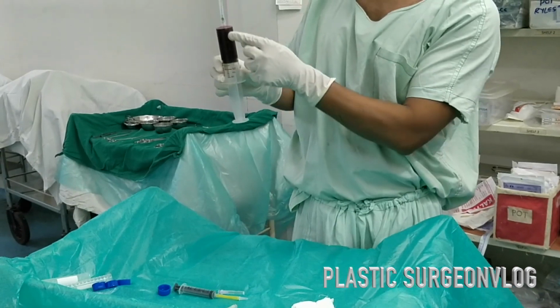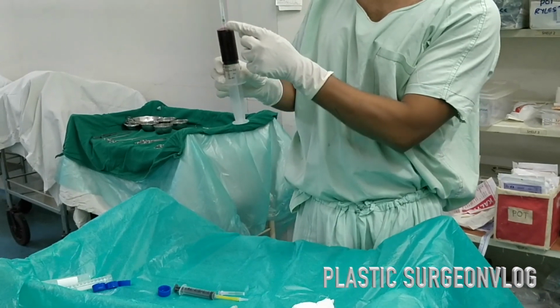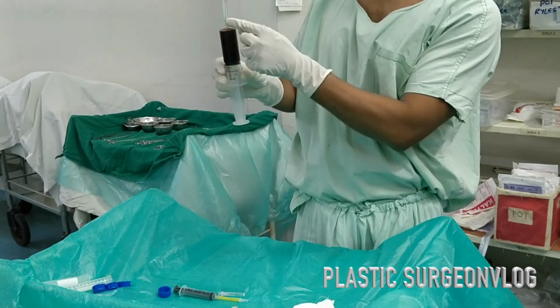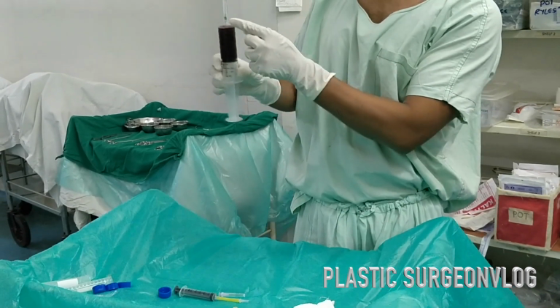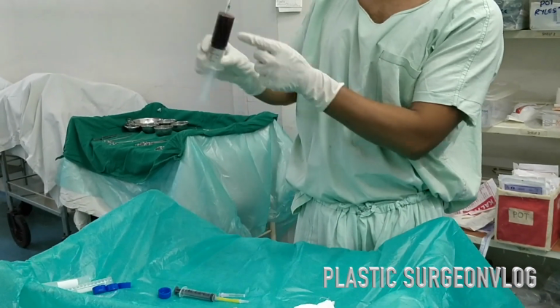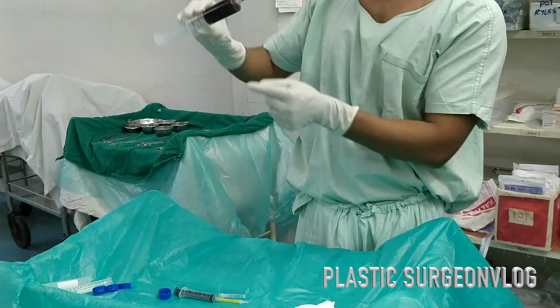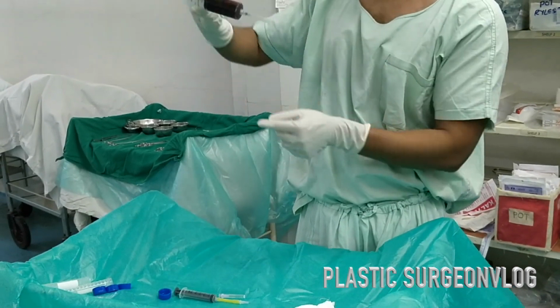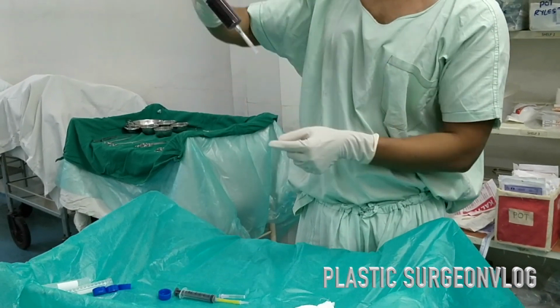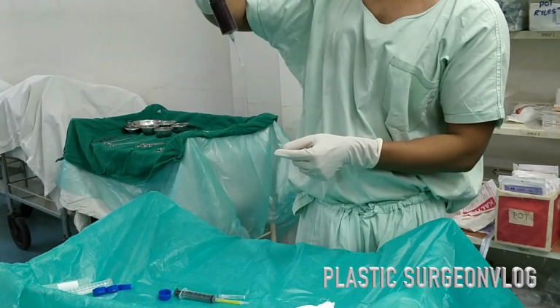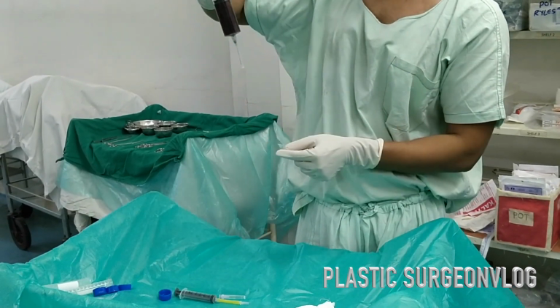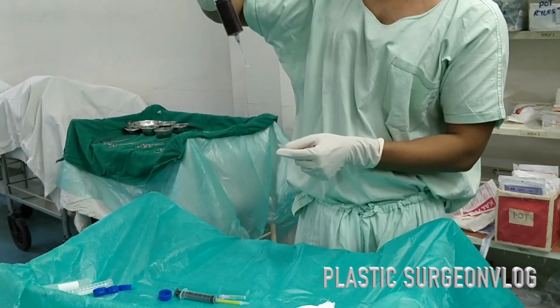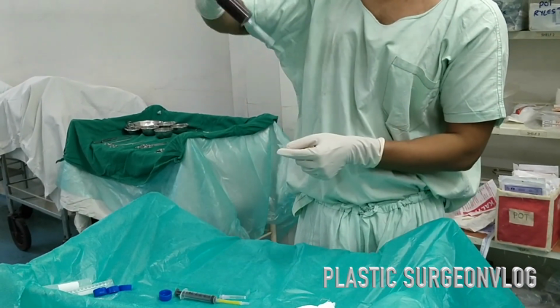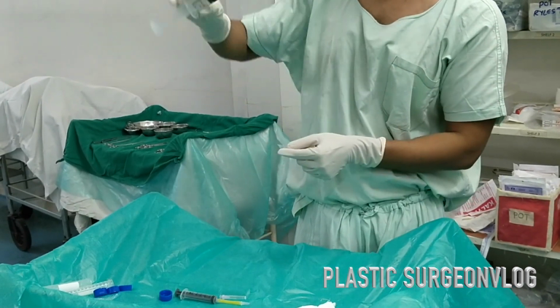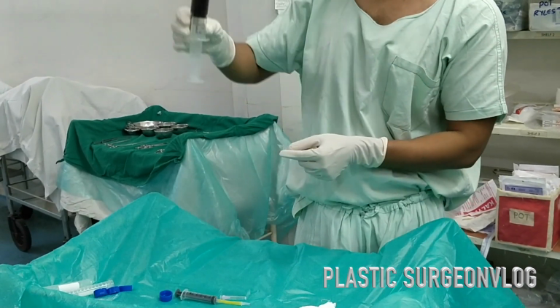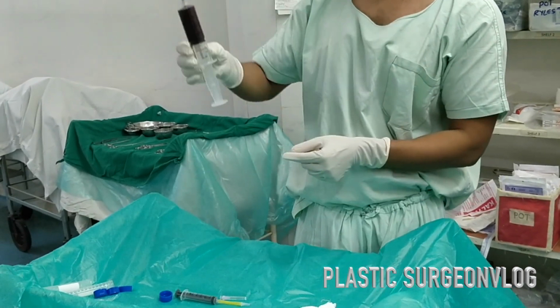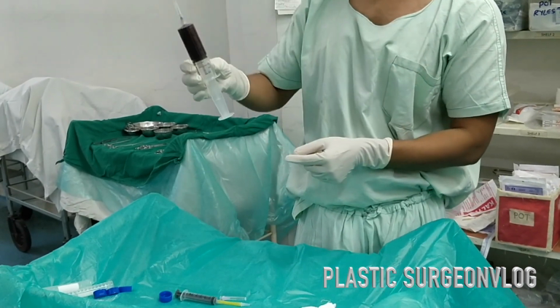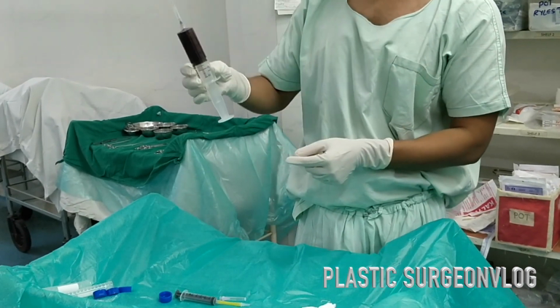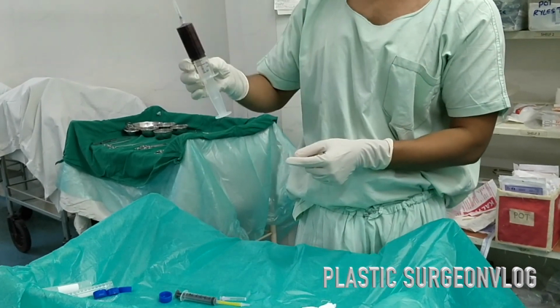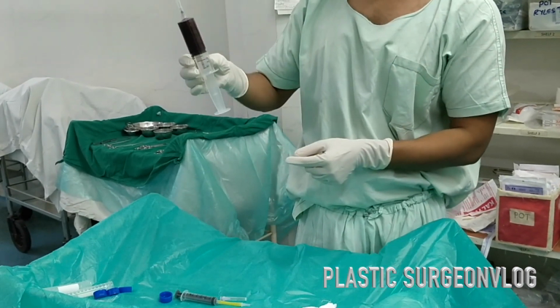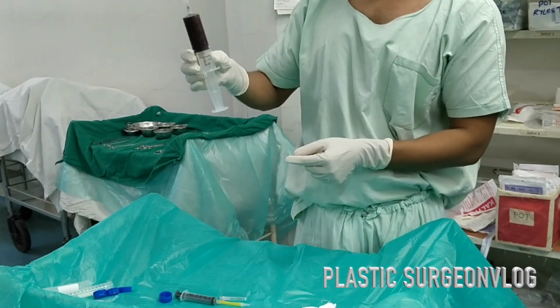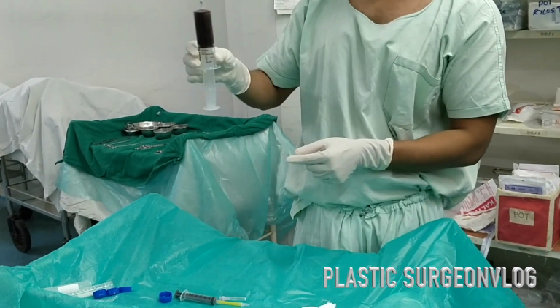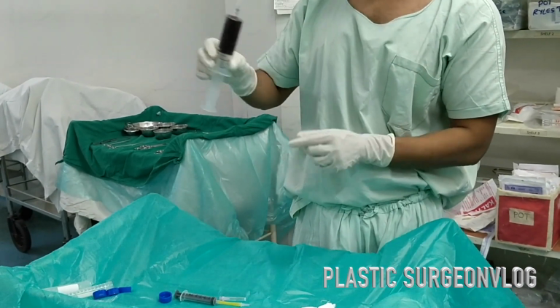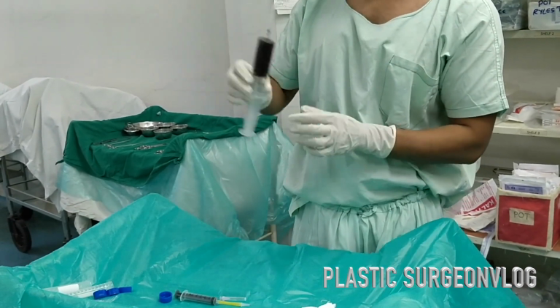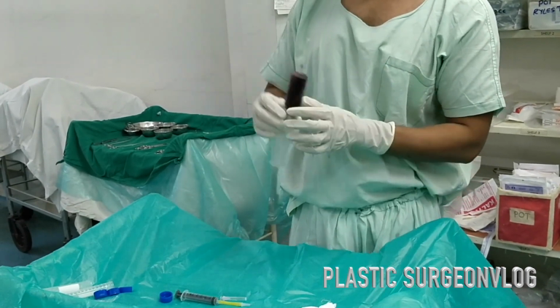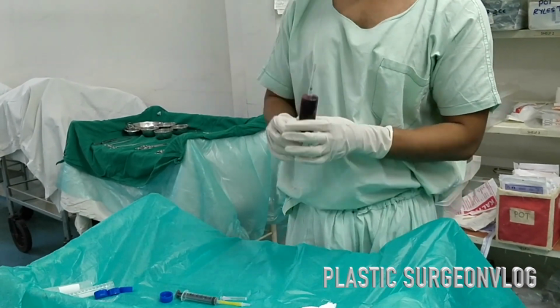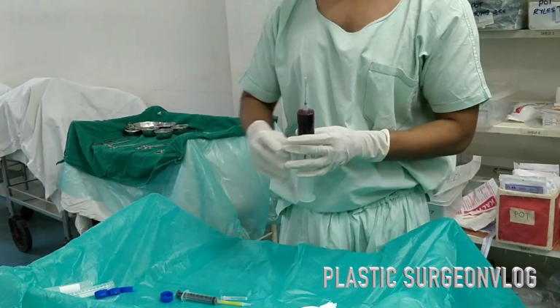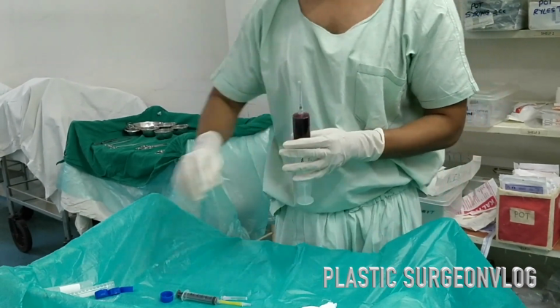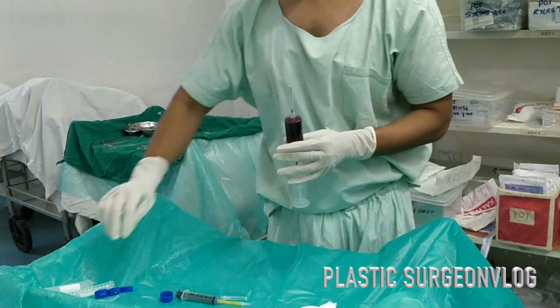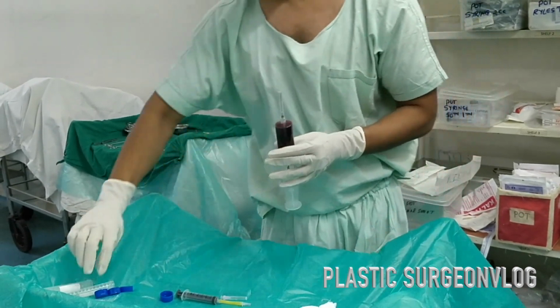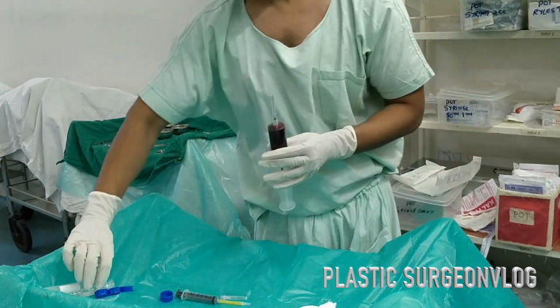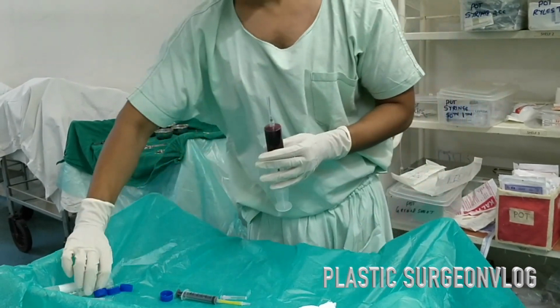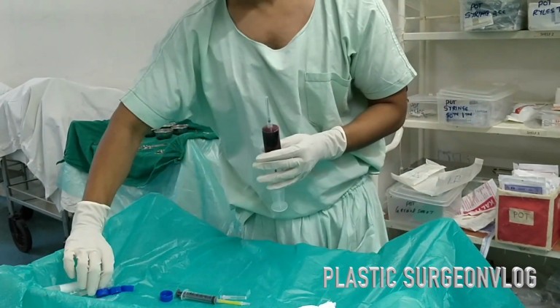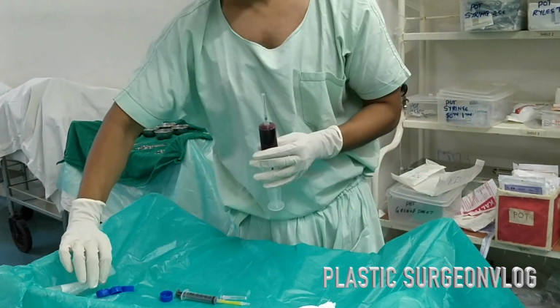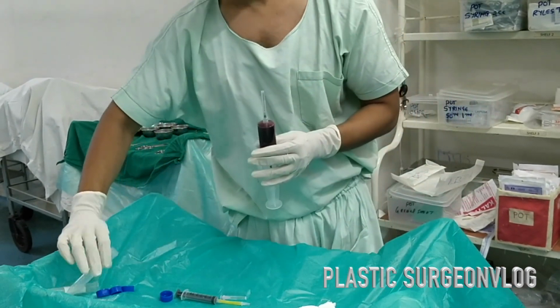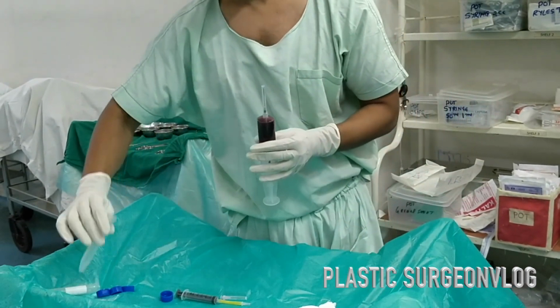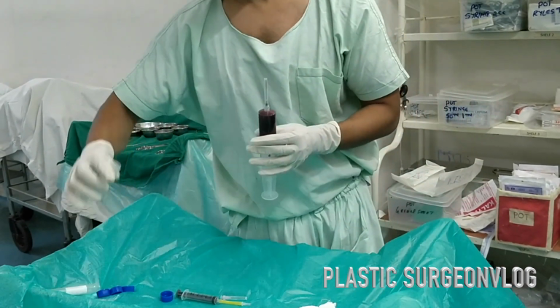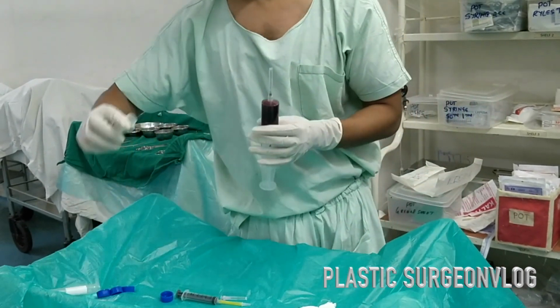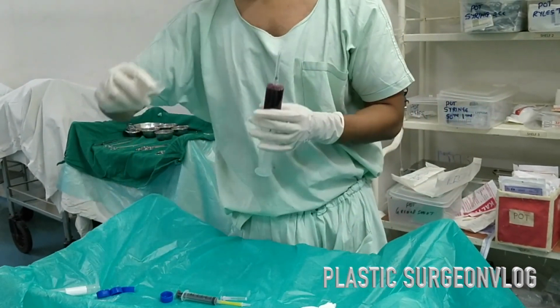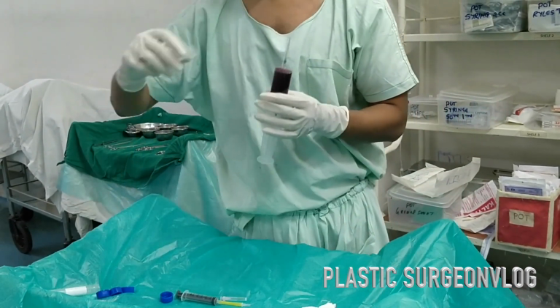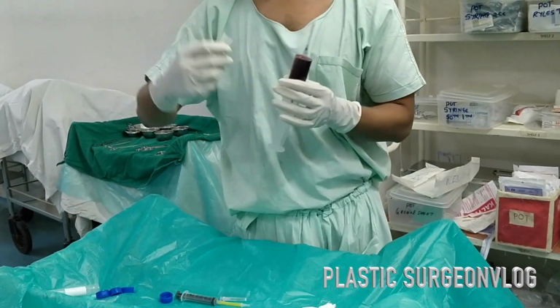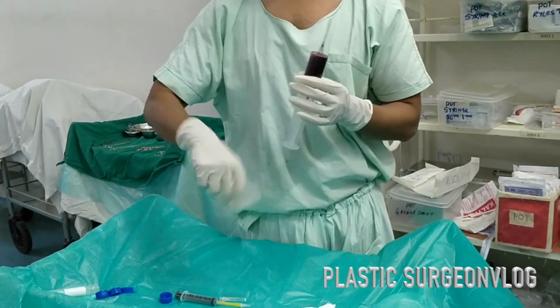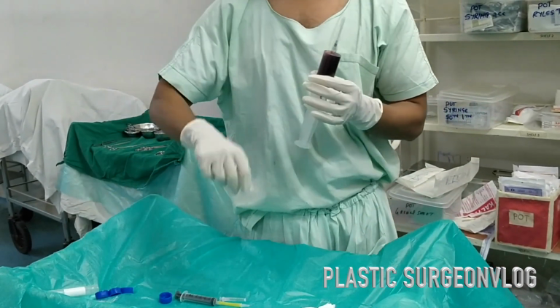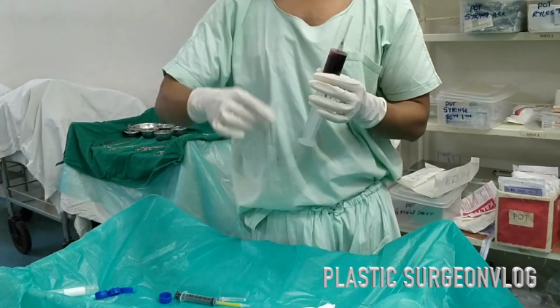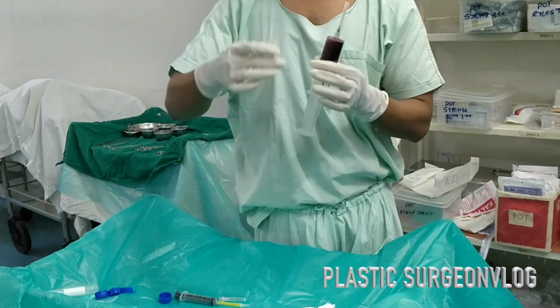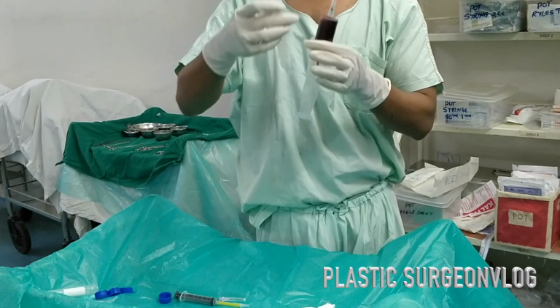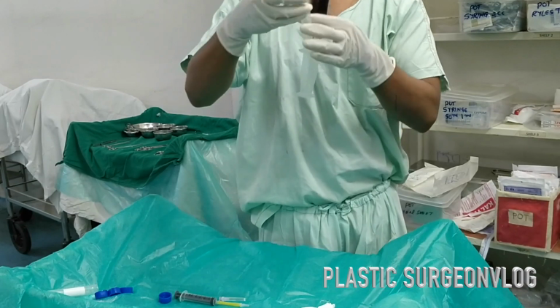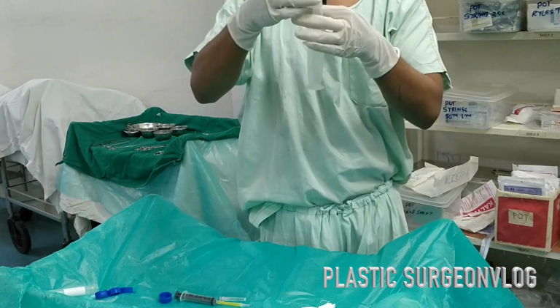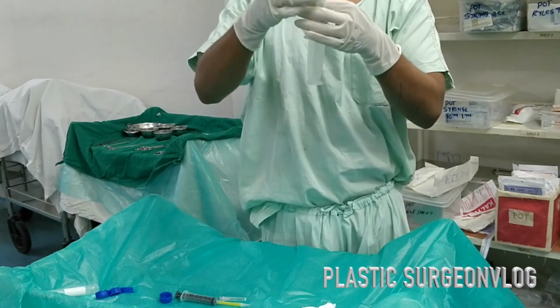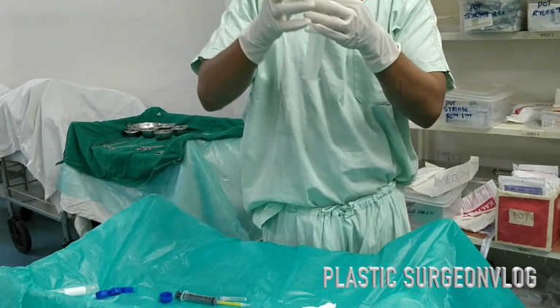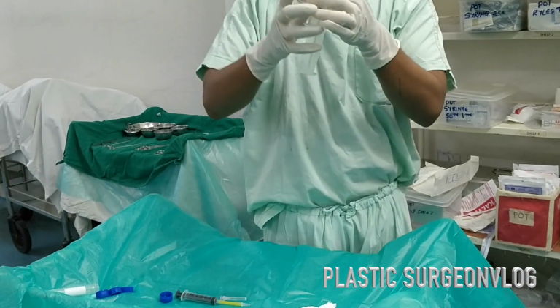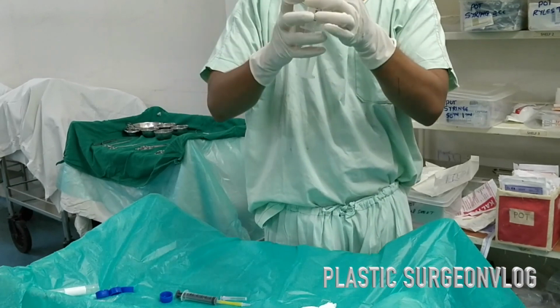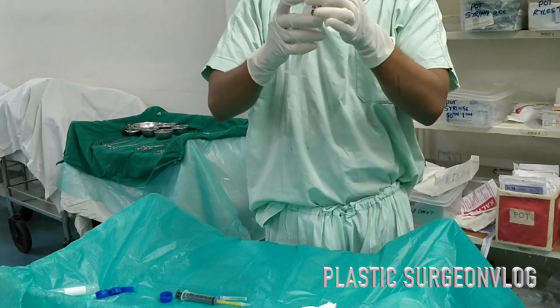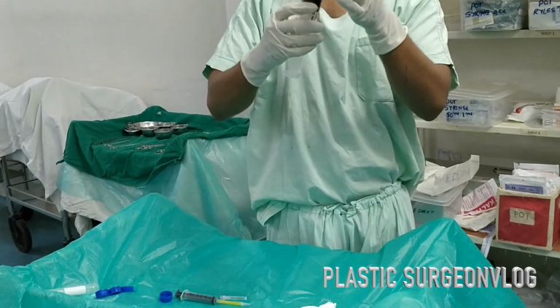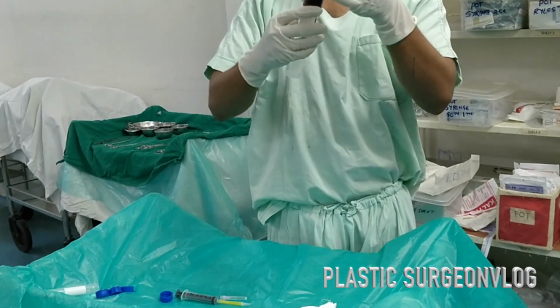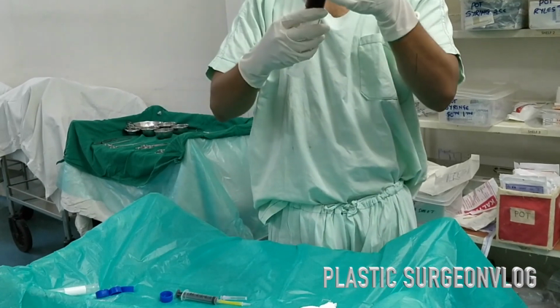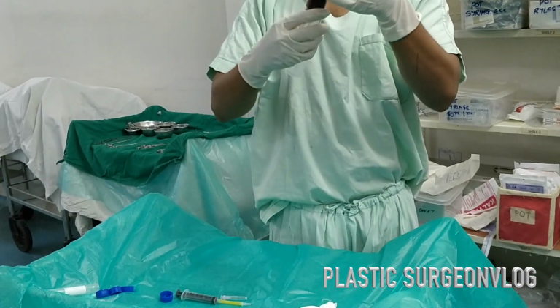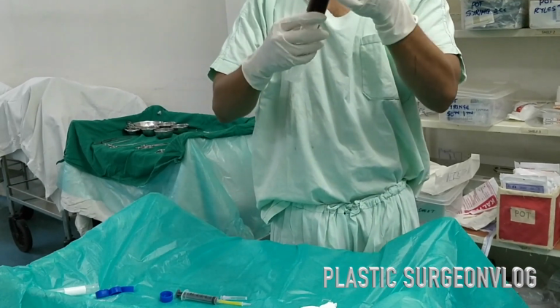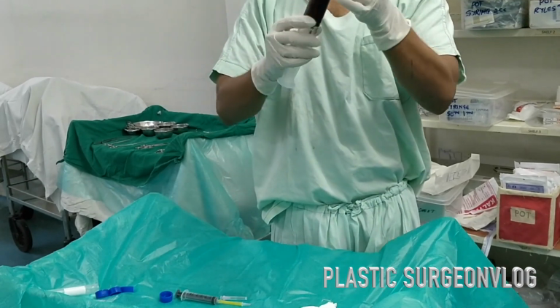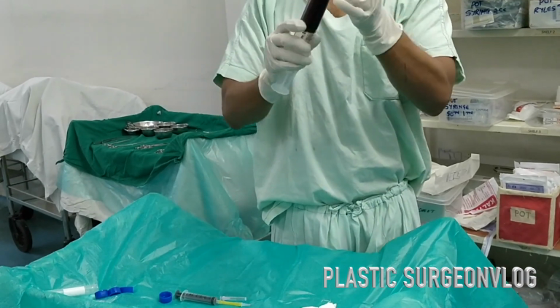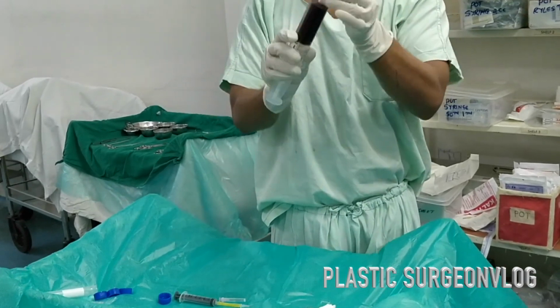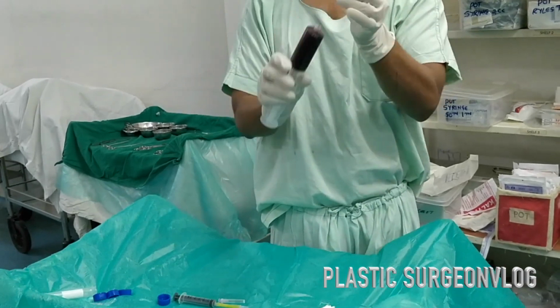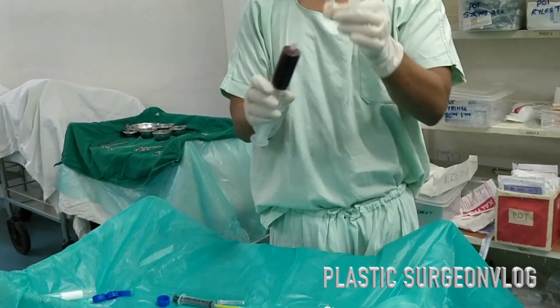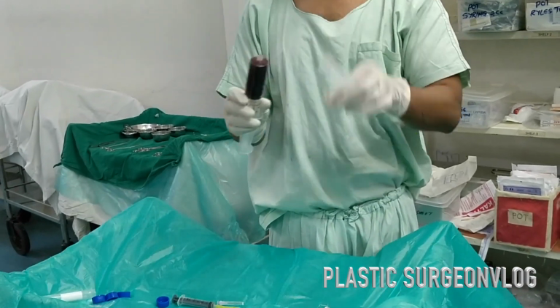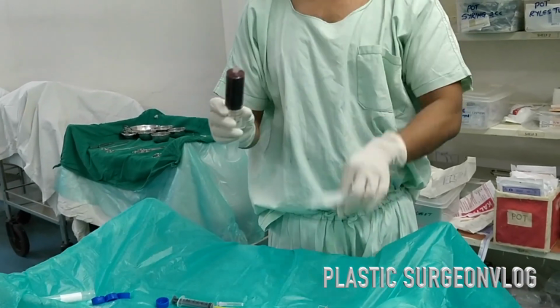In this video I am going to show you how PRP is prepared for the treatment of hair loss.